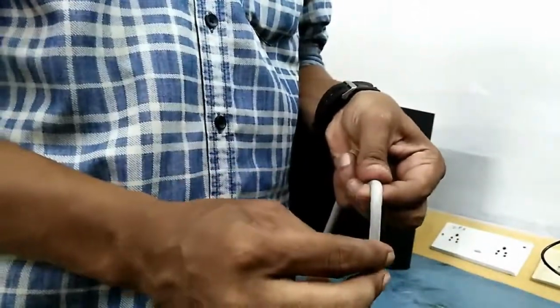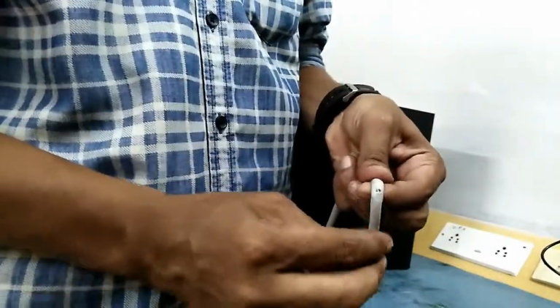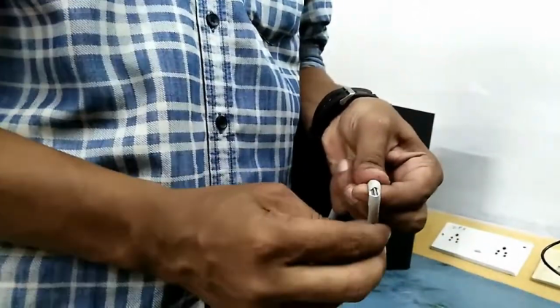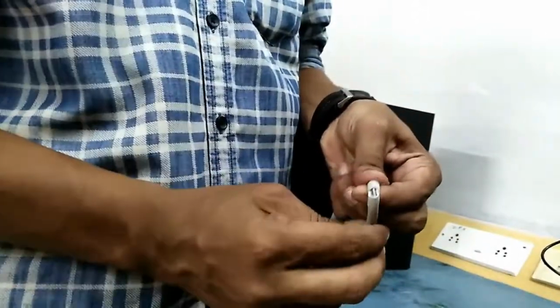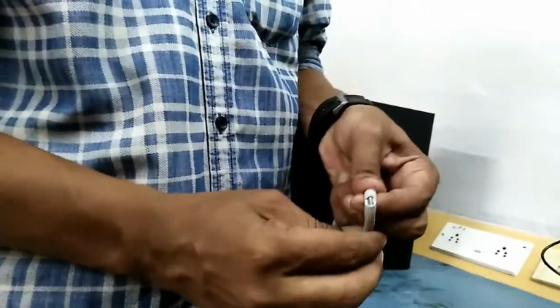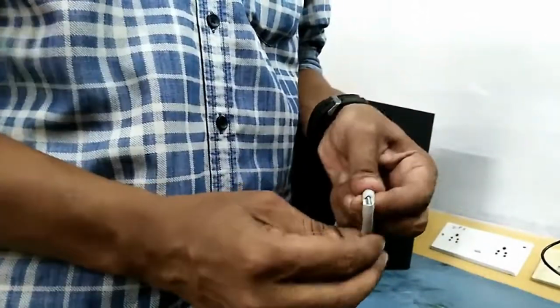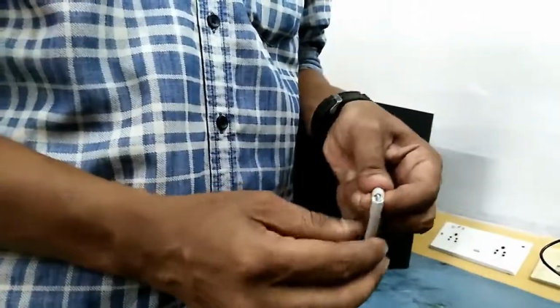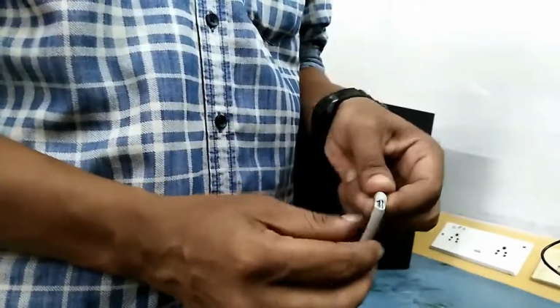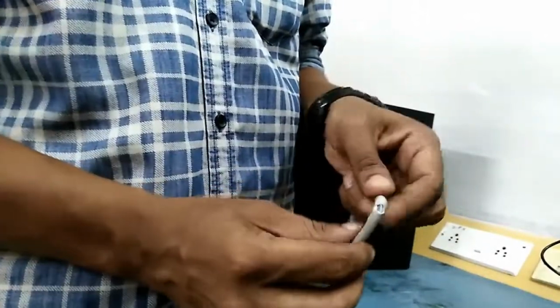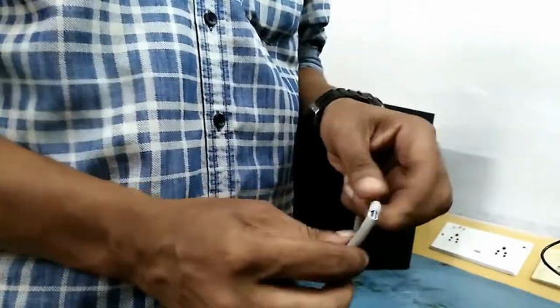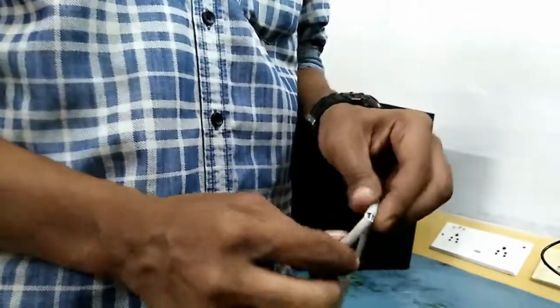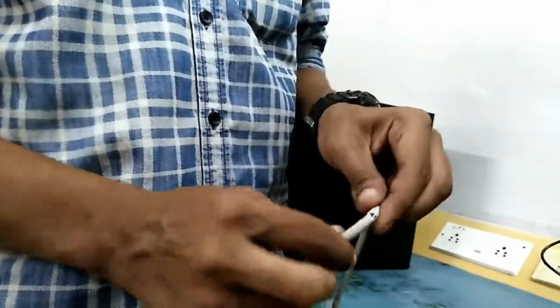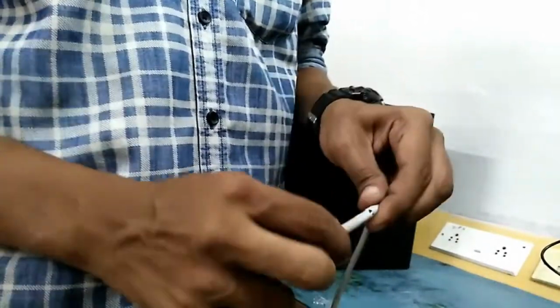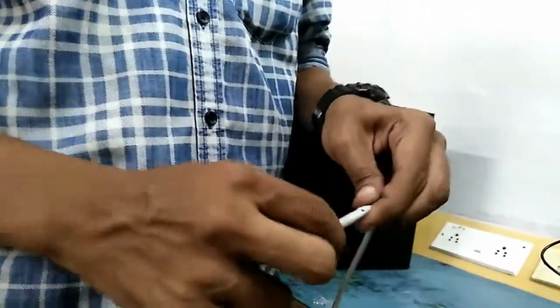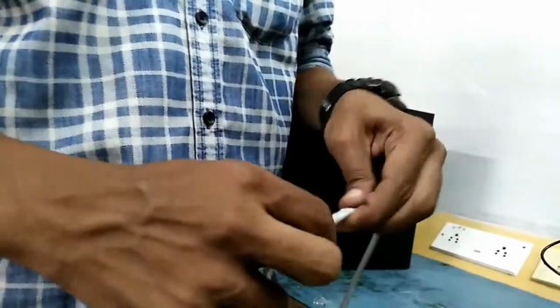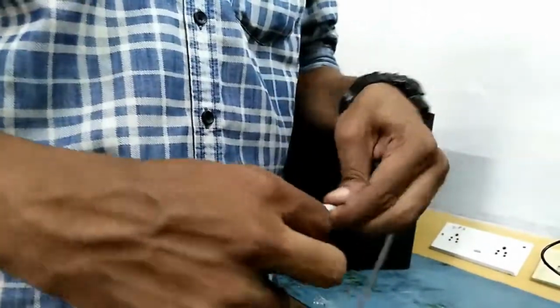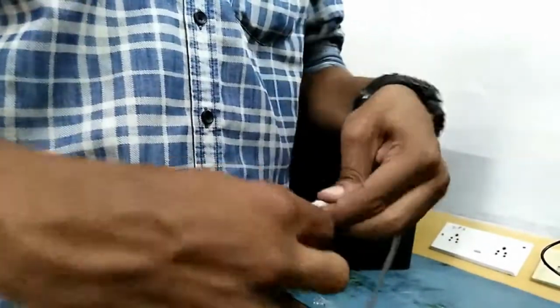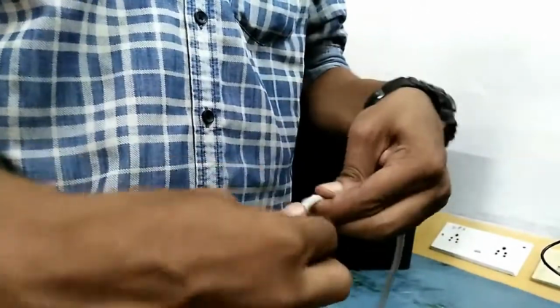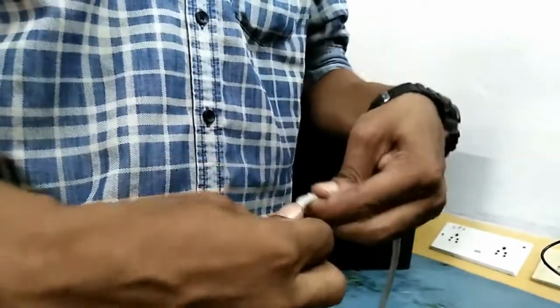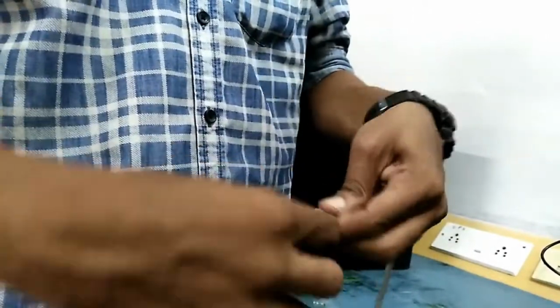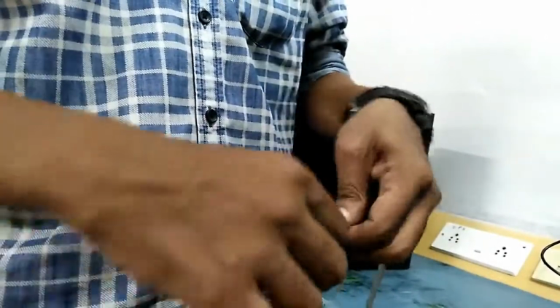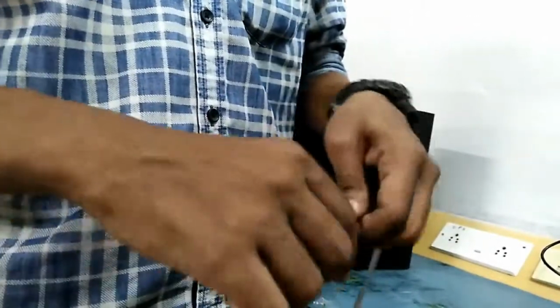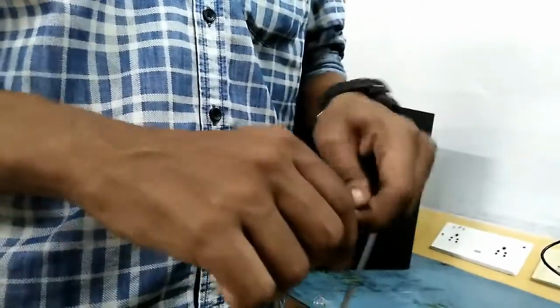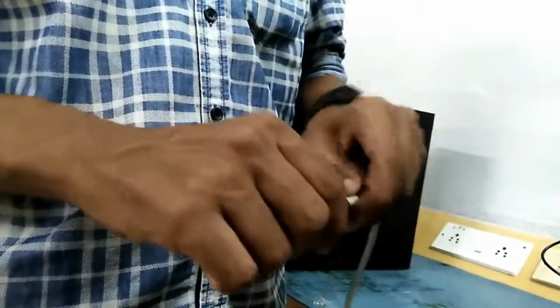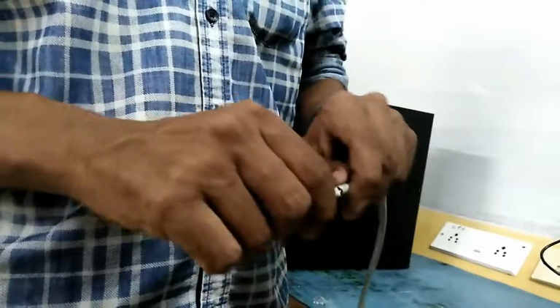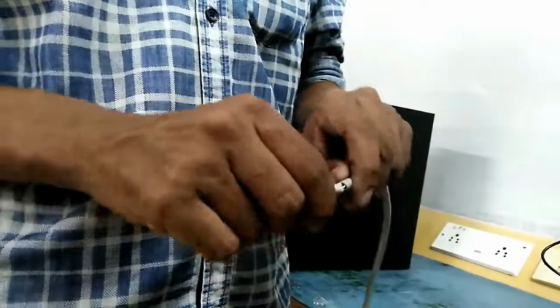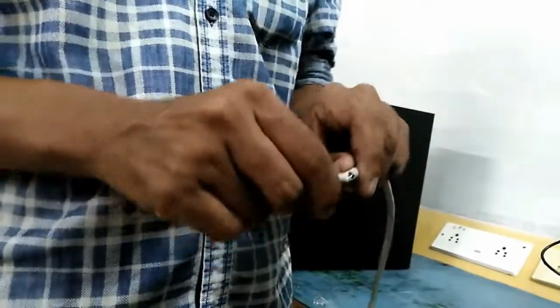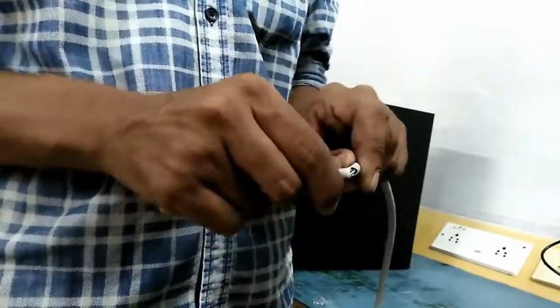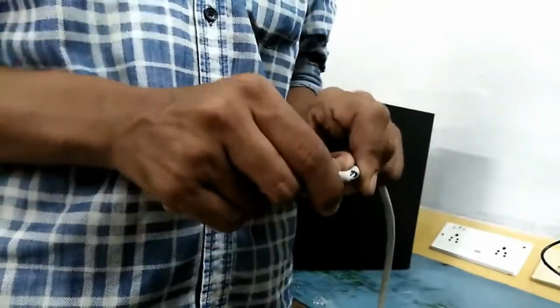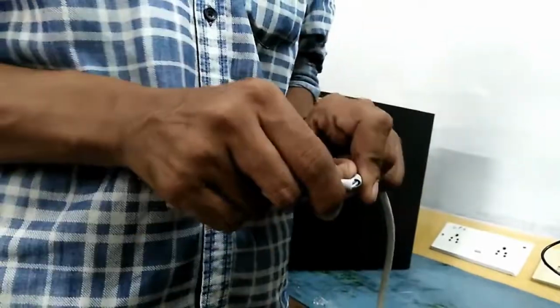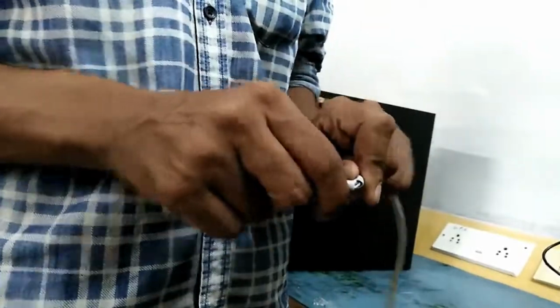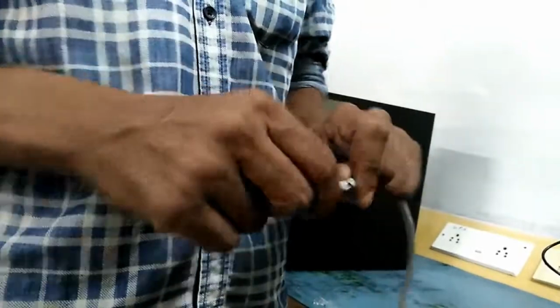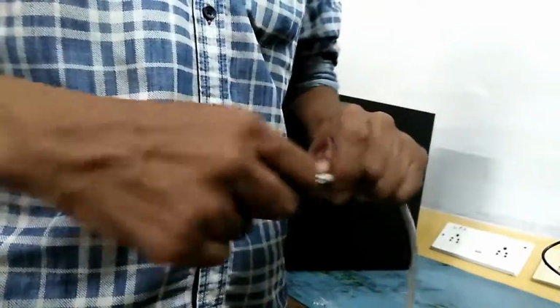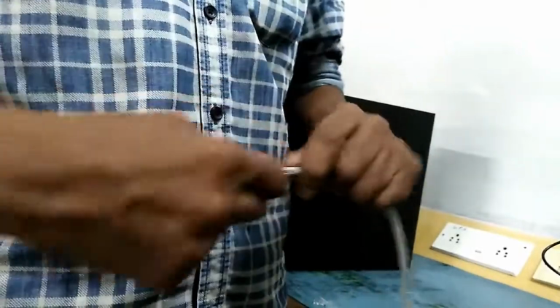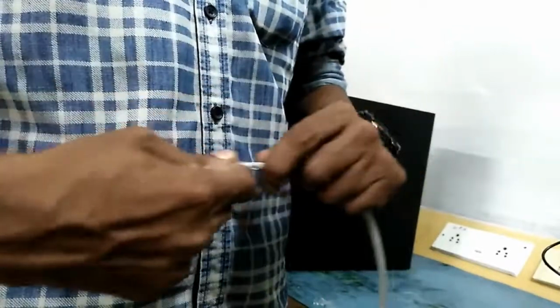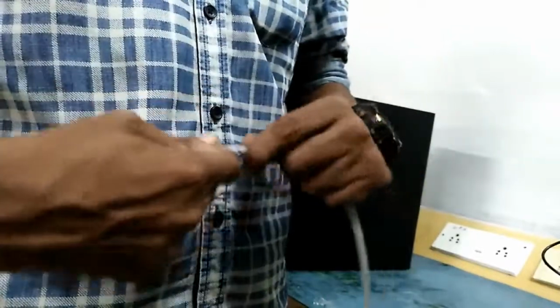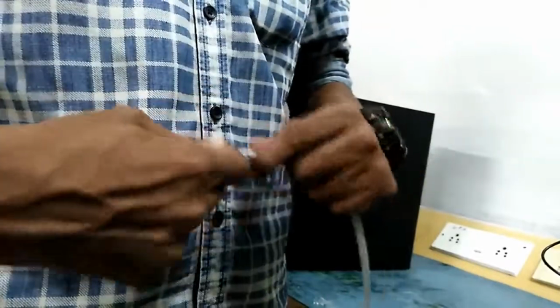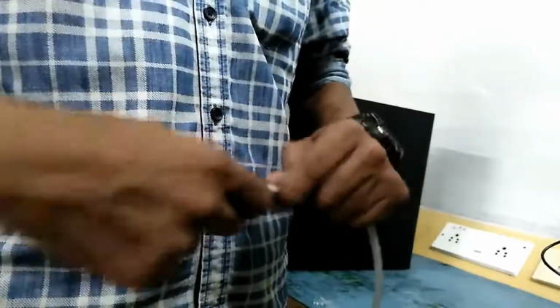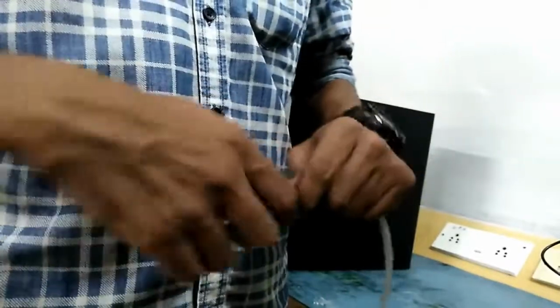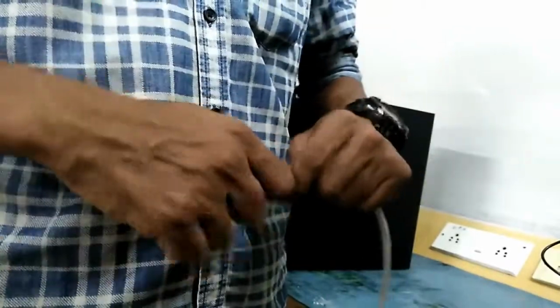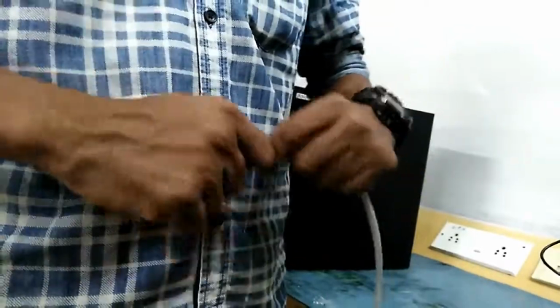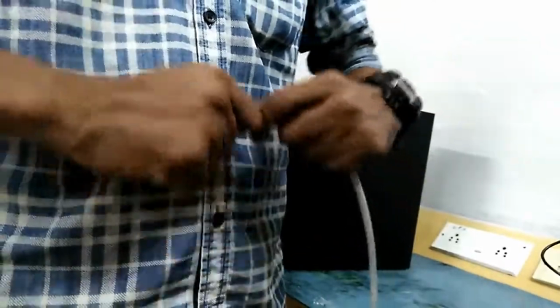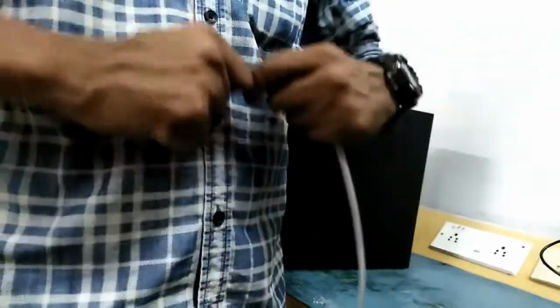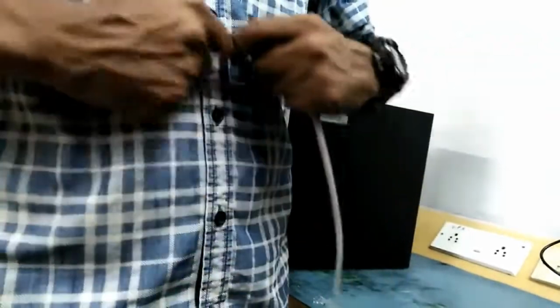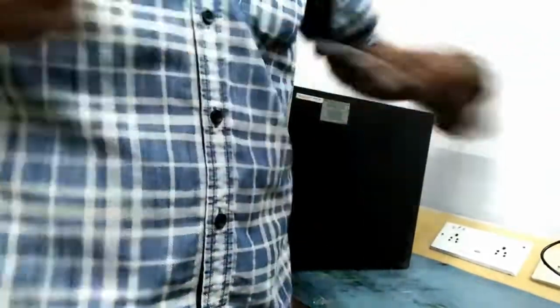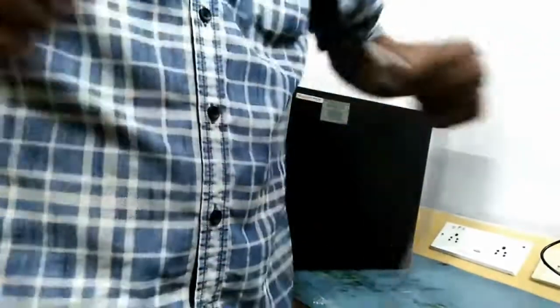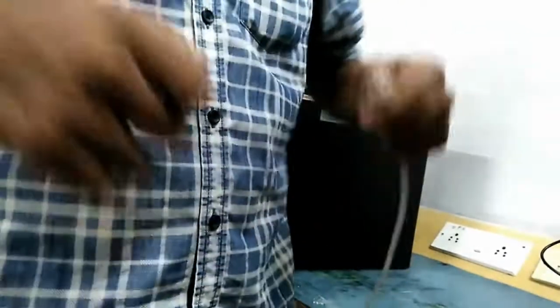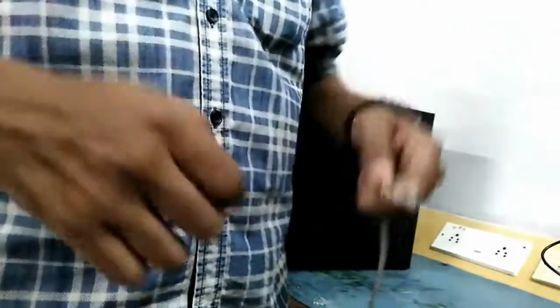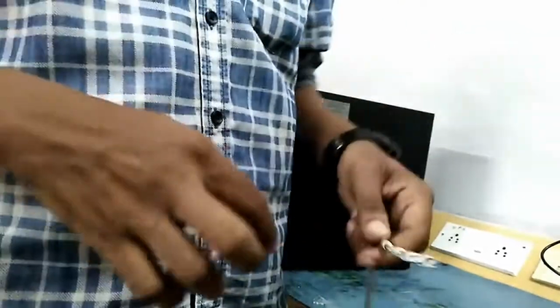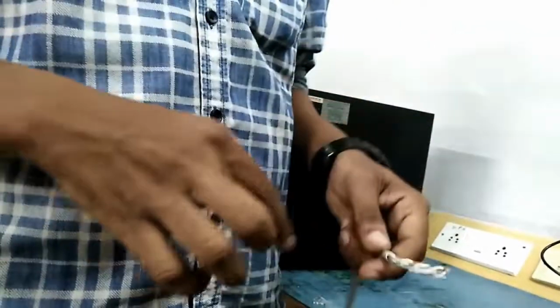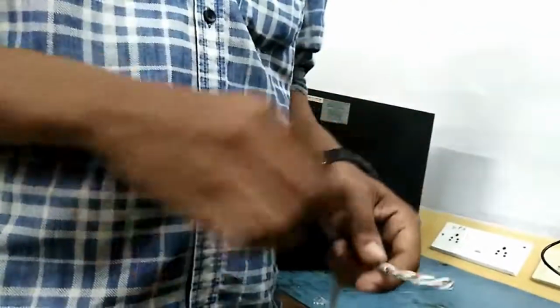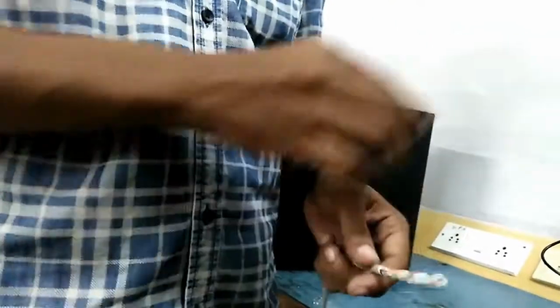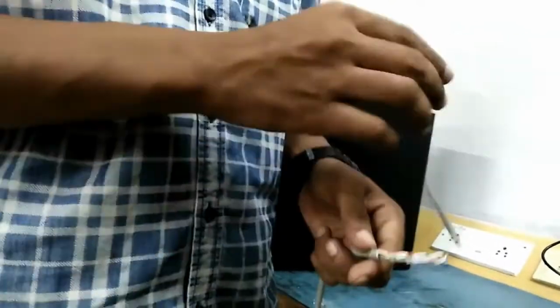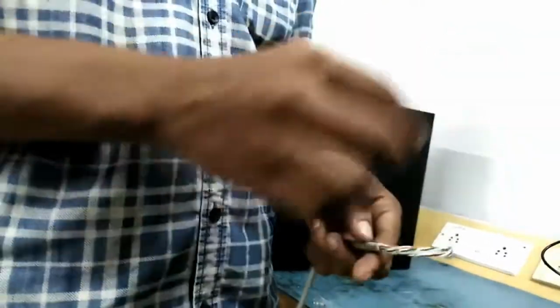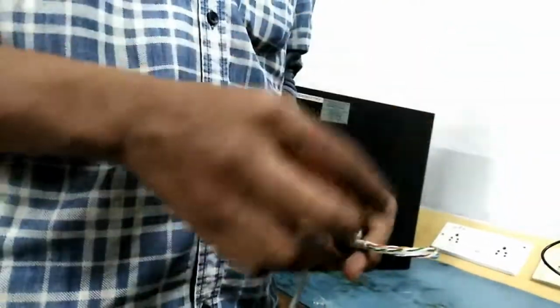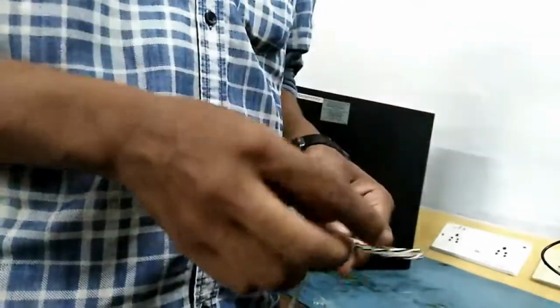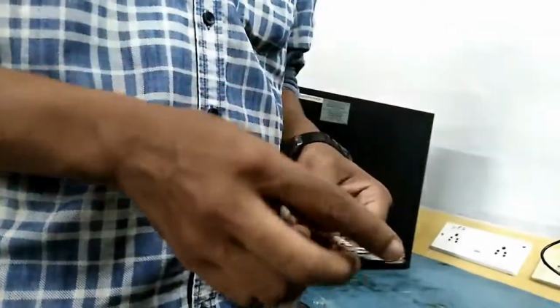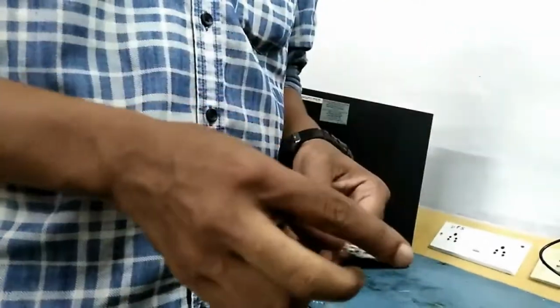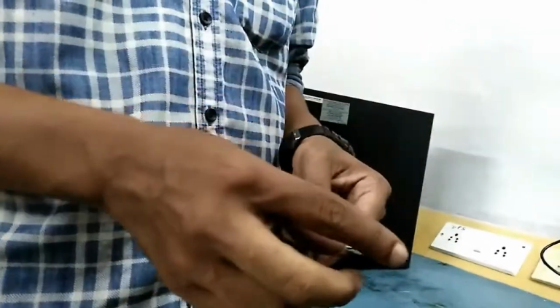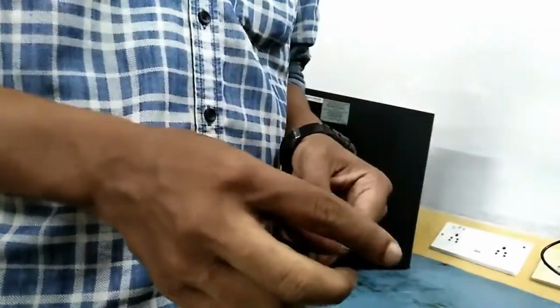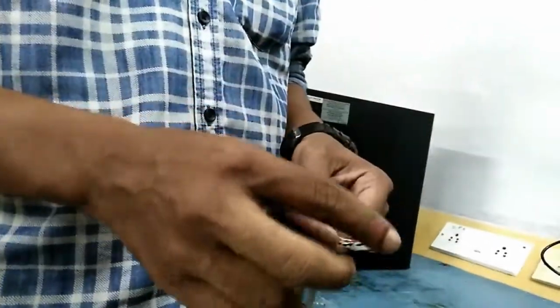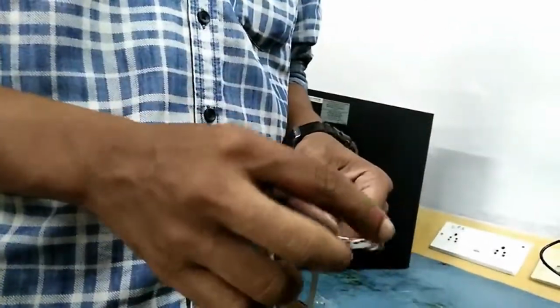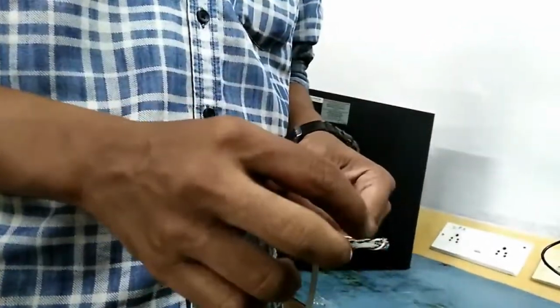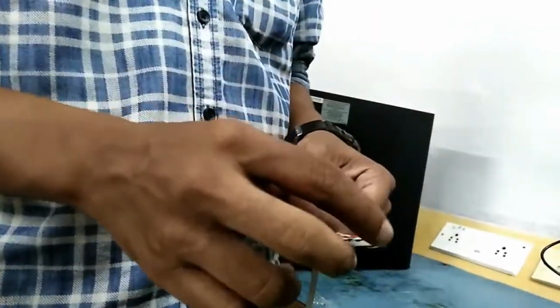First, we remove the cable. We have a cable arrangement.